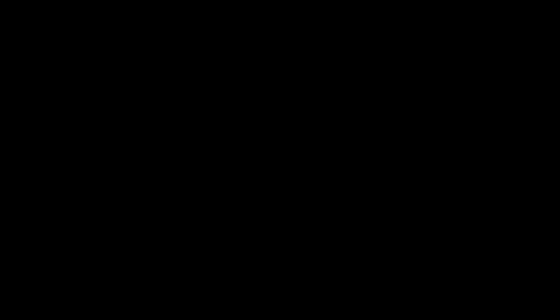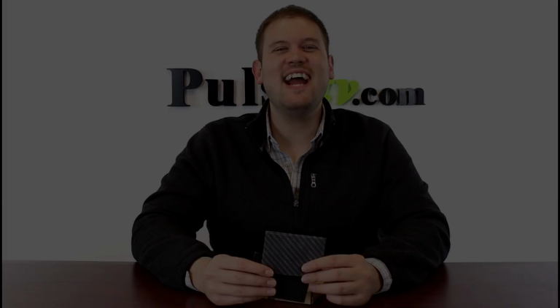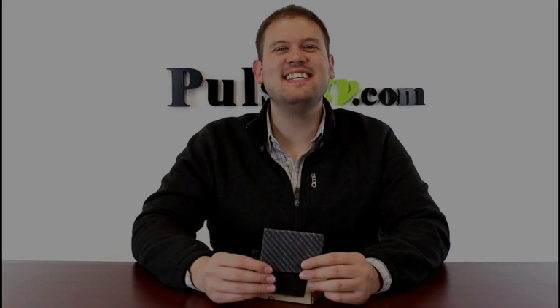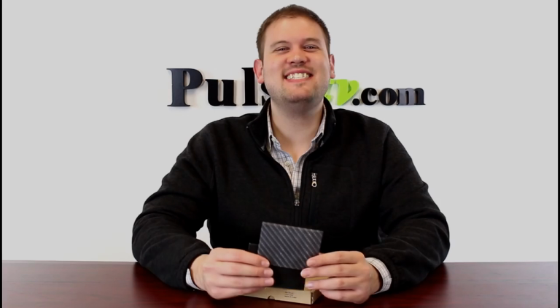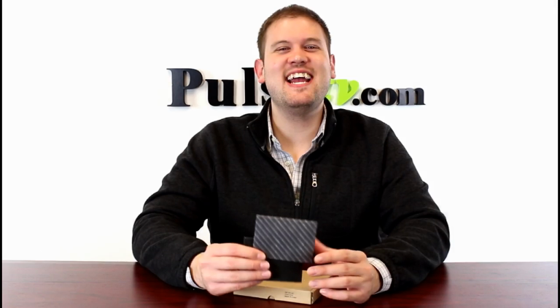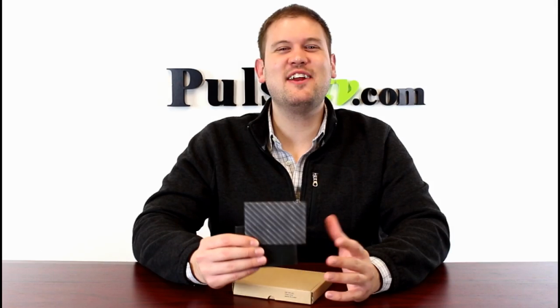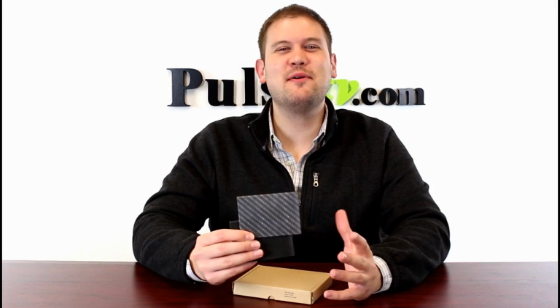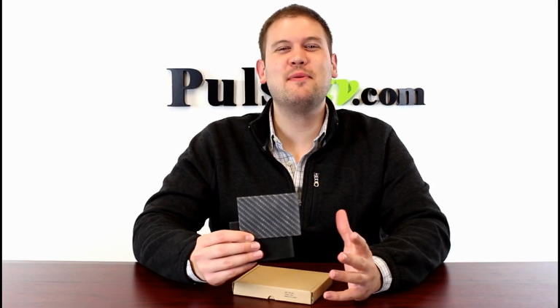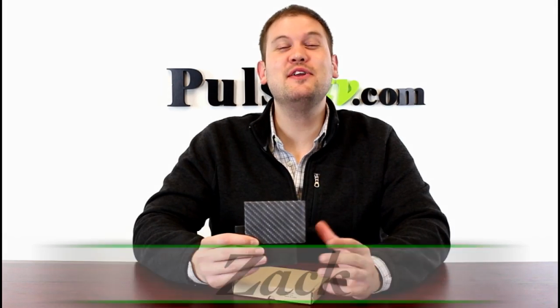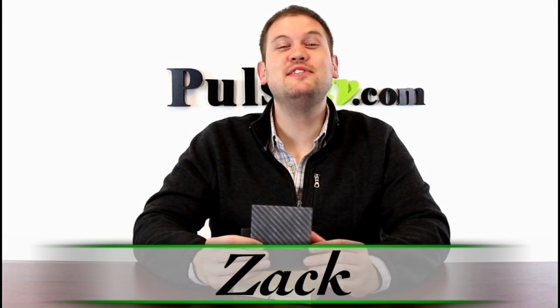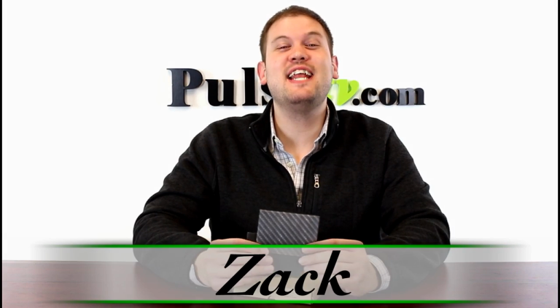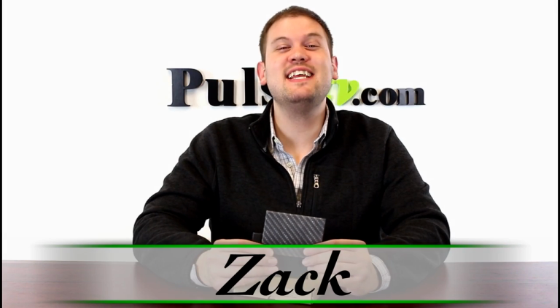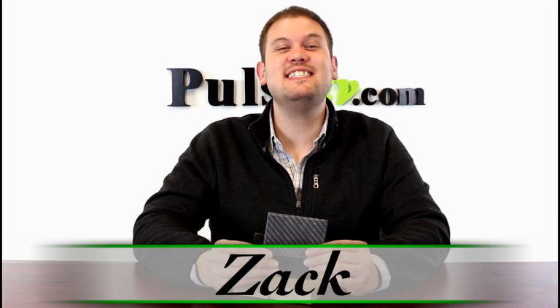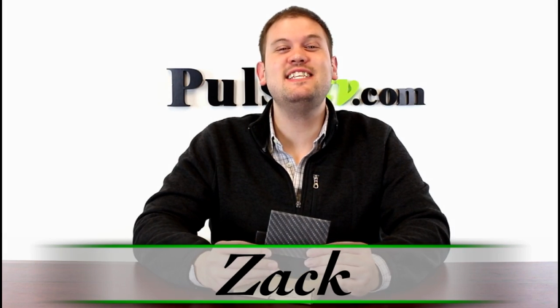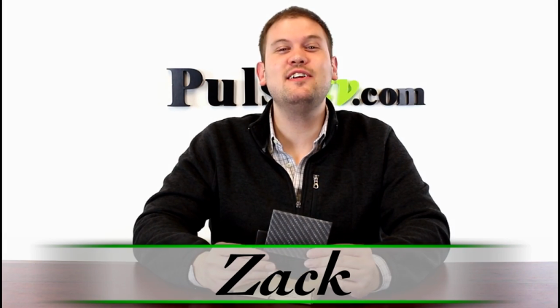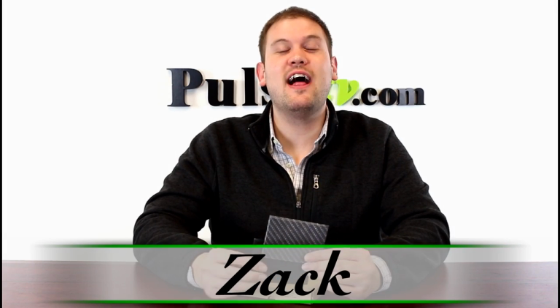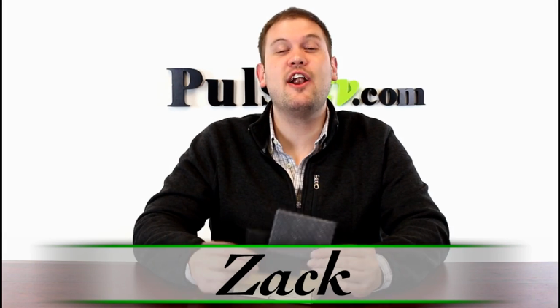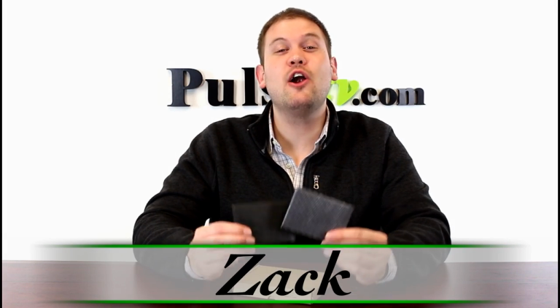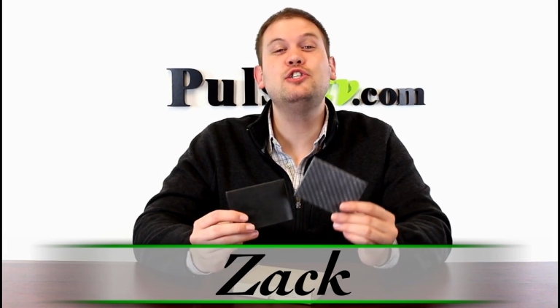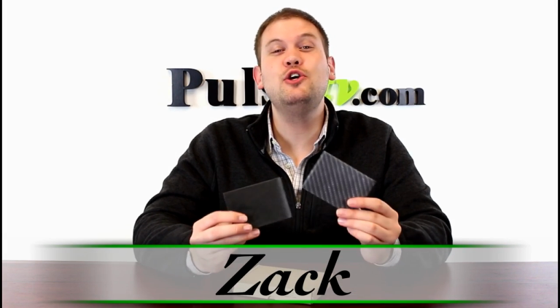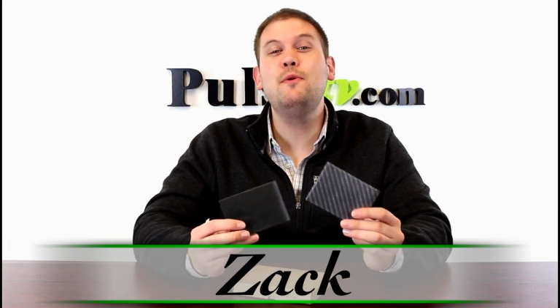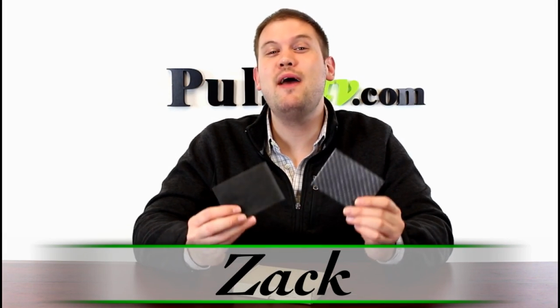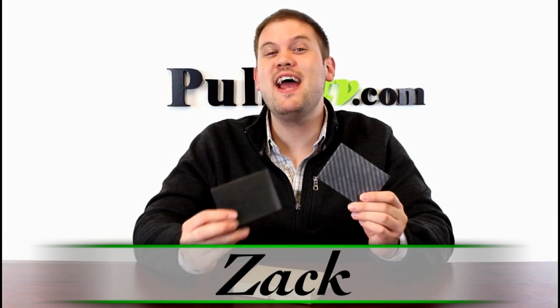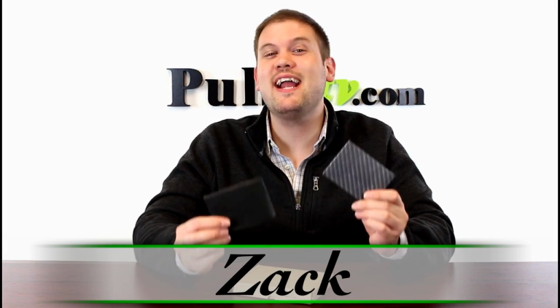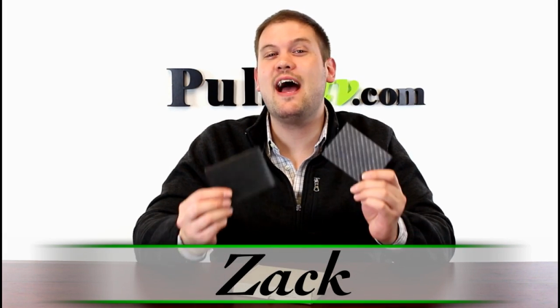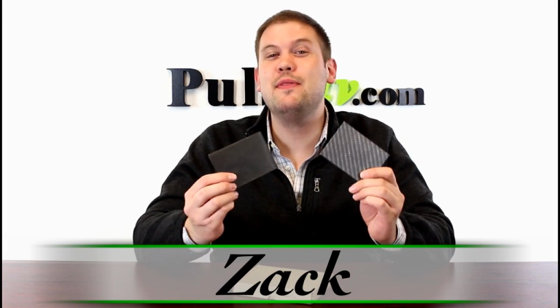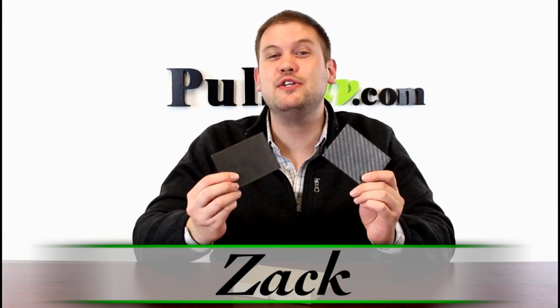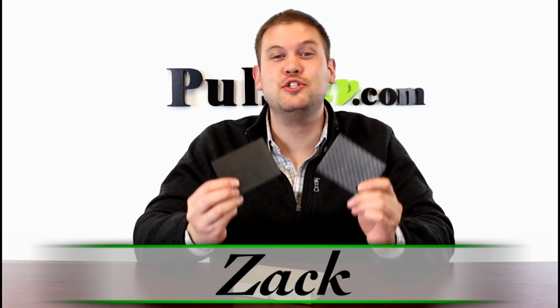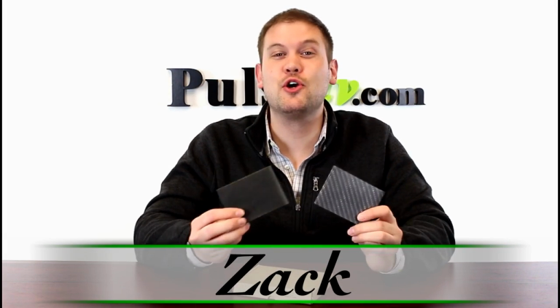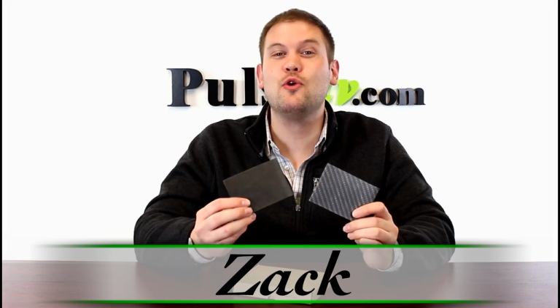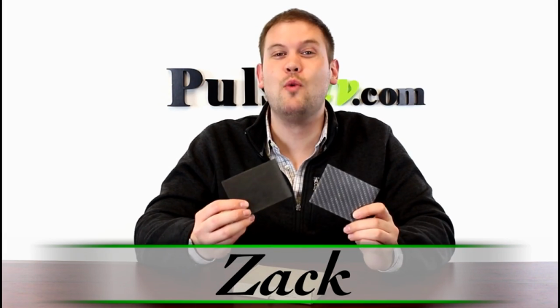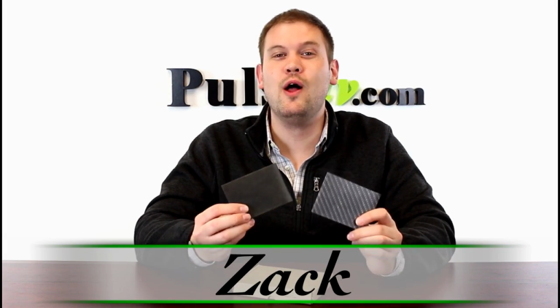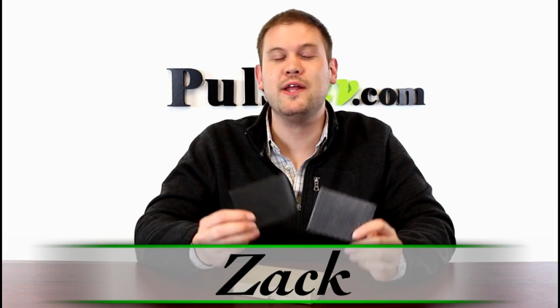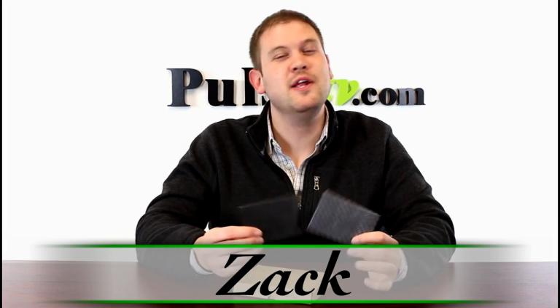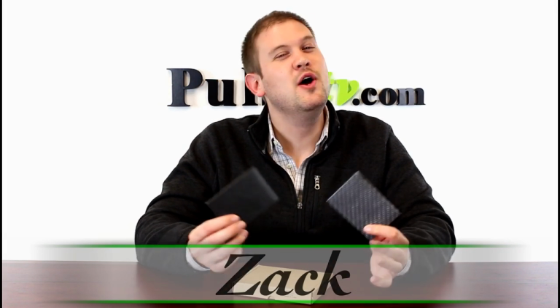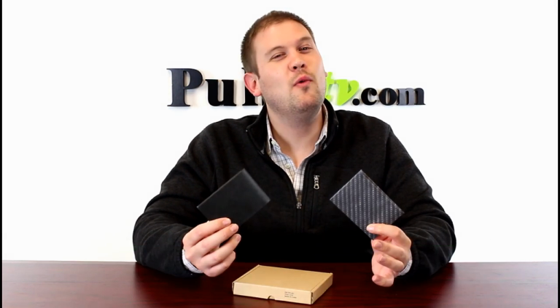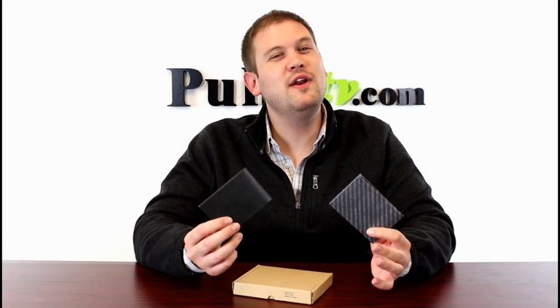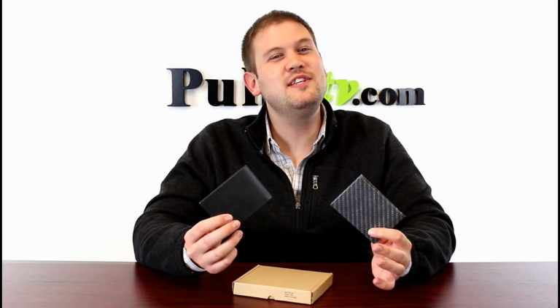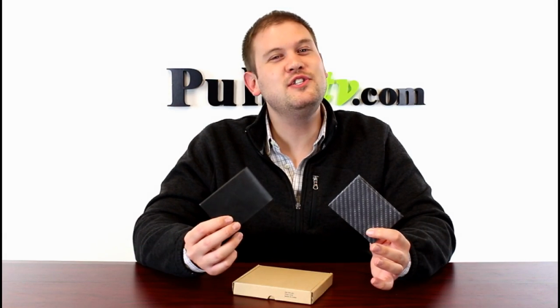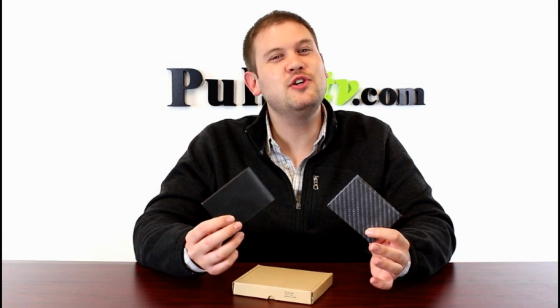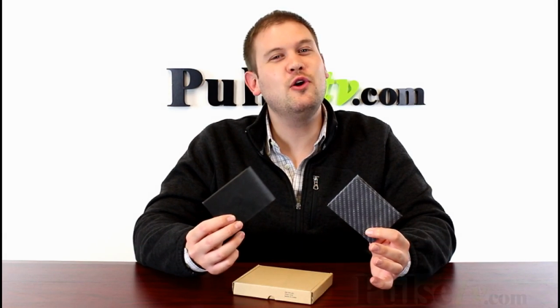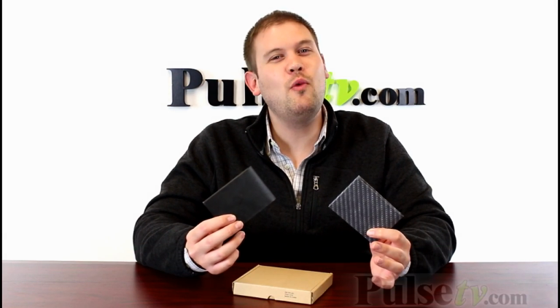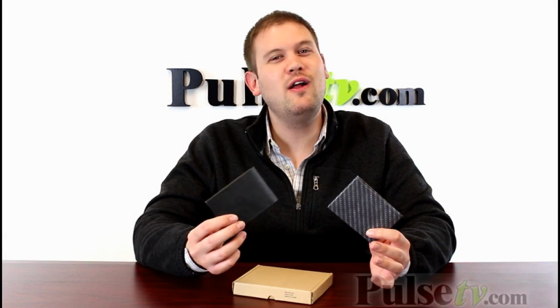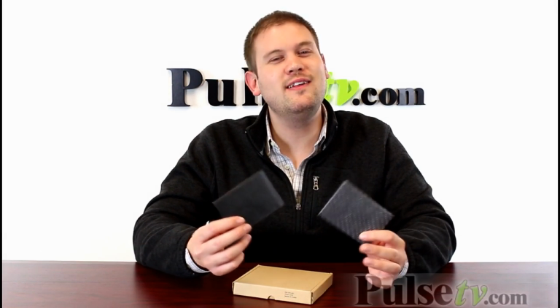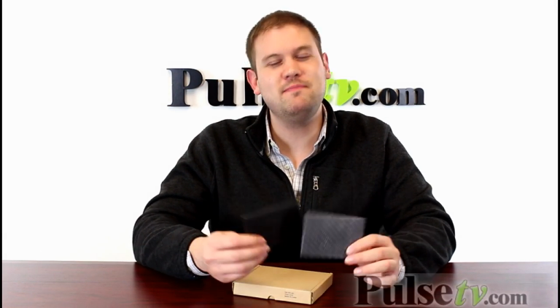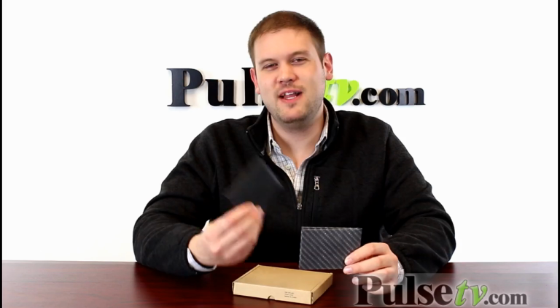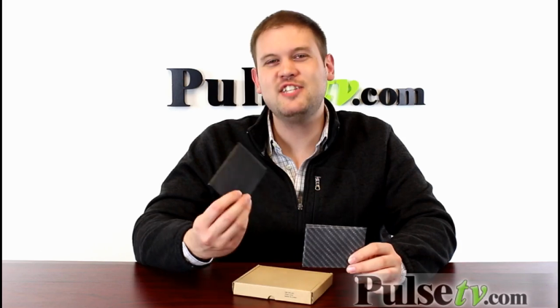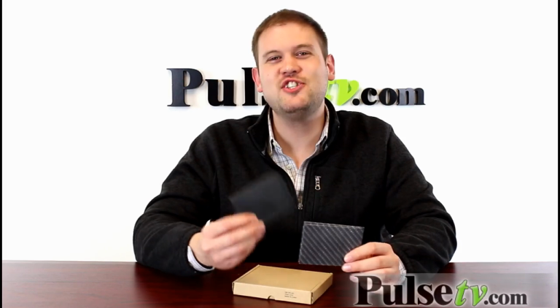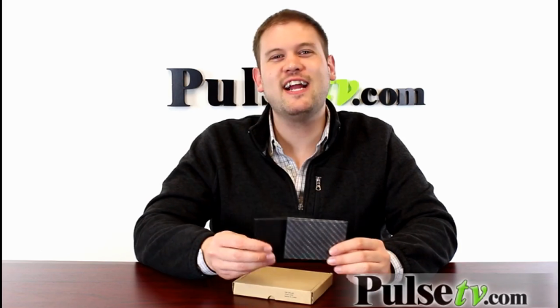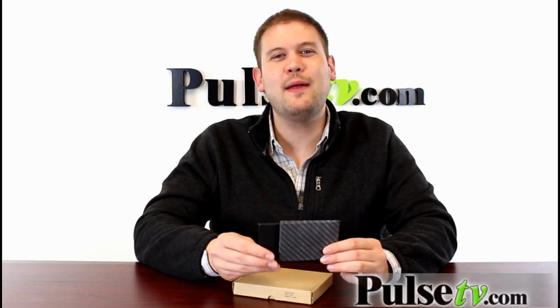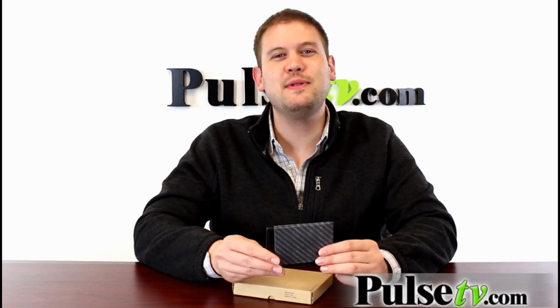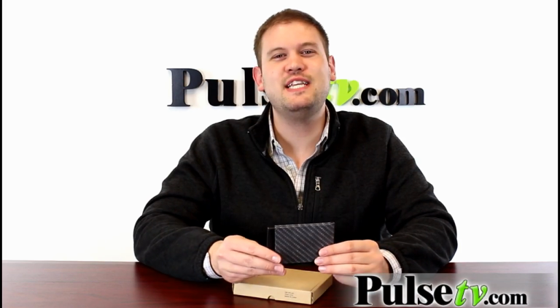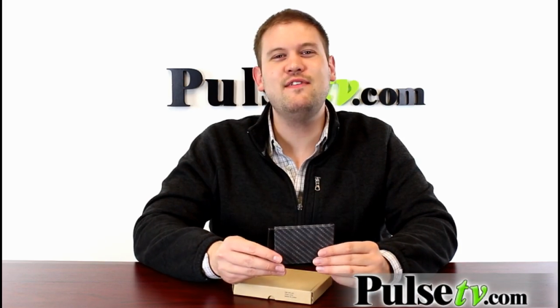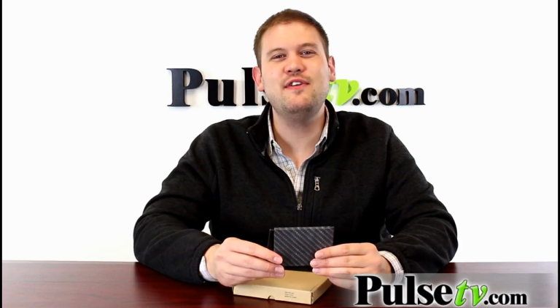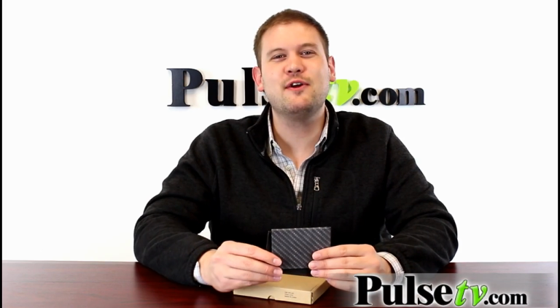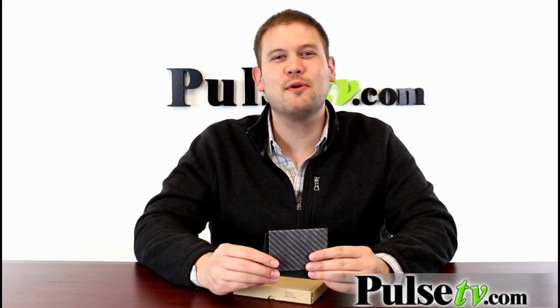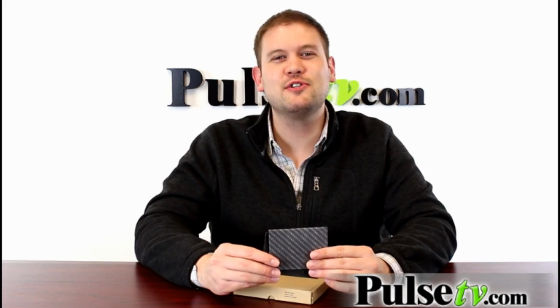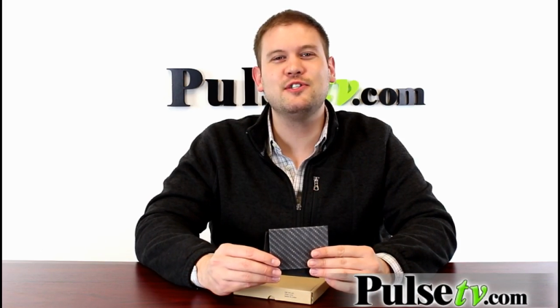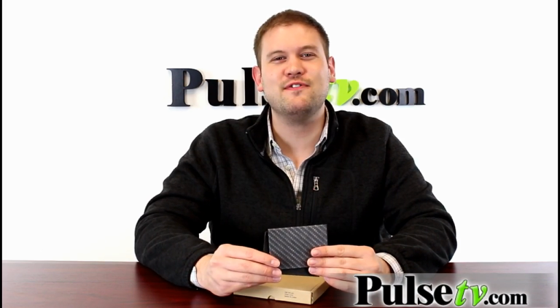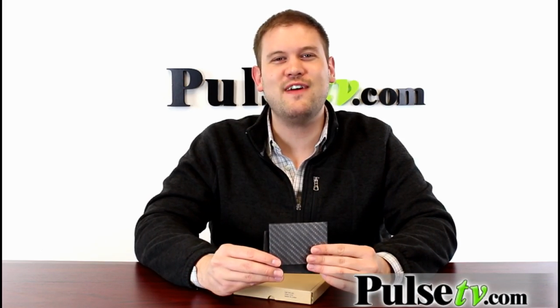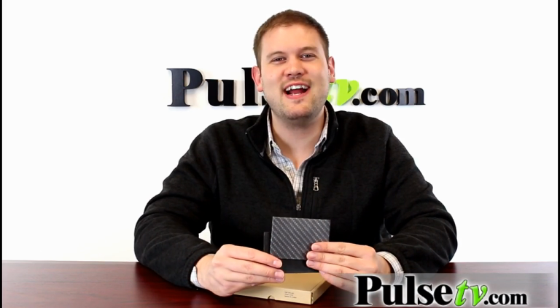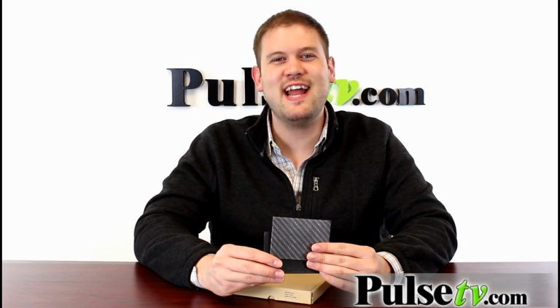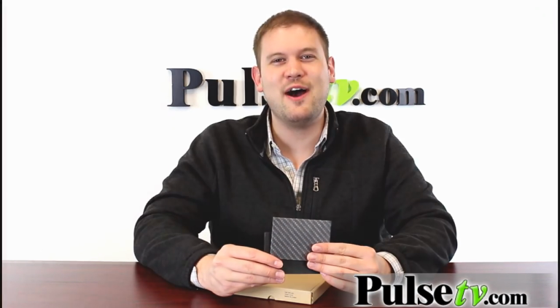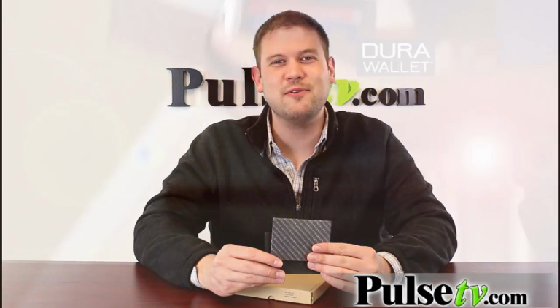Hi, it's Zach here to bring you today's deal on our 2-pack on the DuraWallet. What is a DuraWallet? Let's check out the TV commercial to find out.